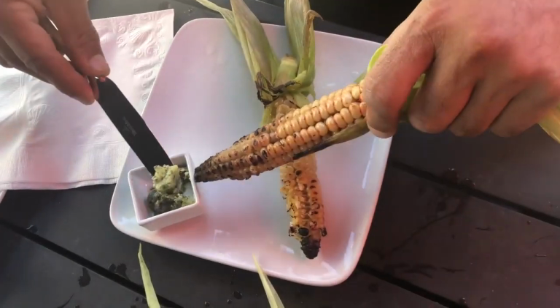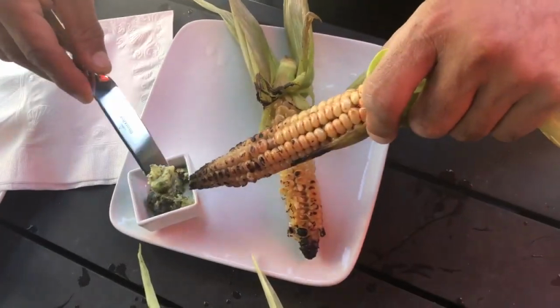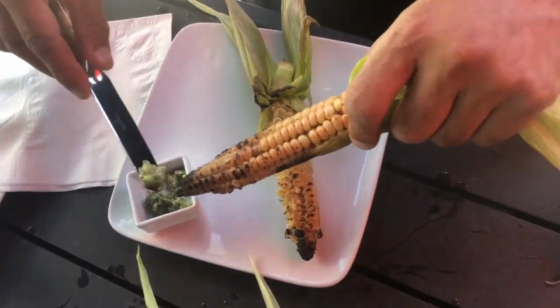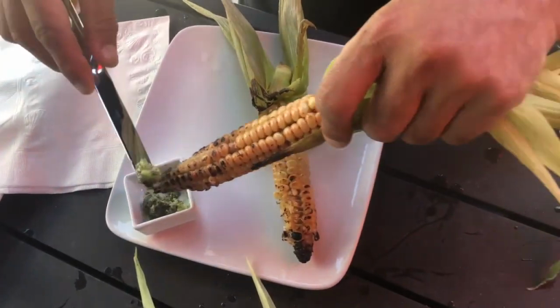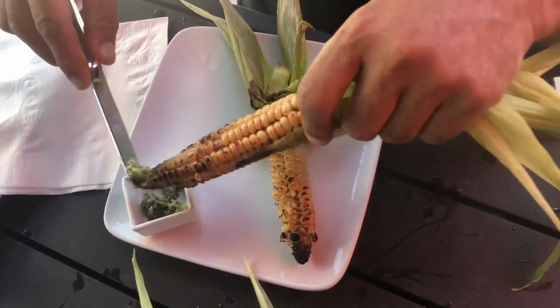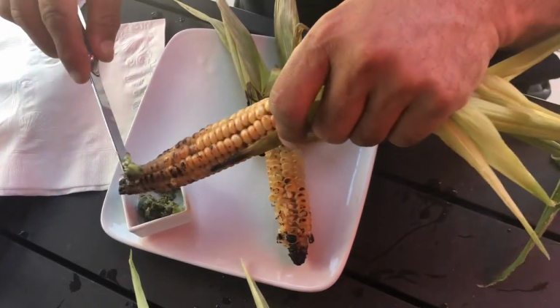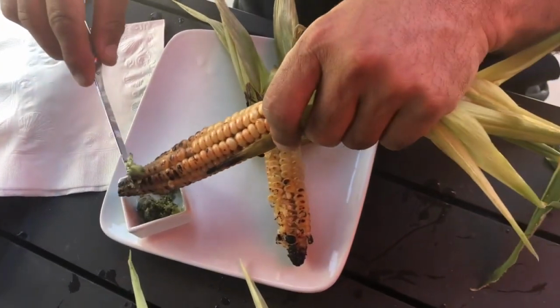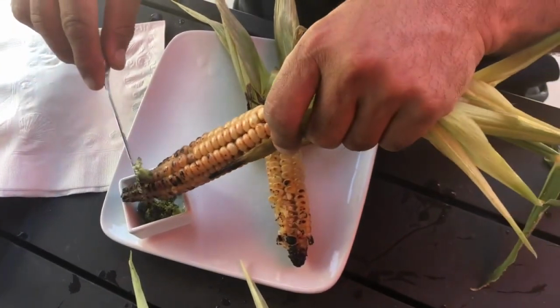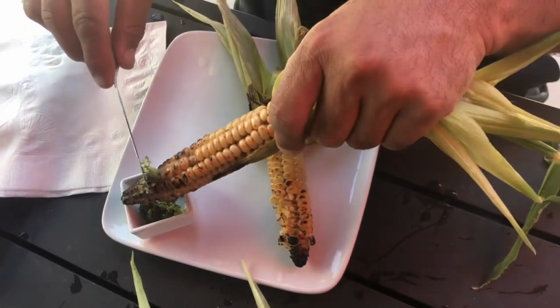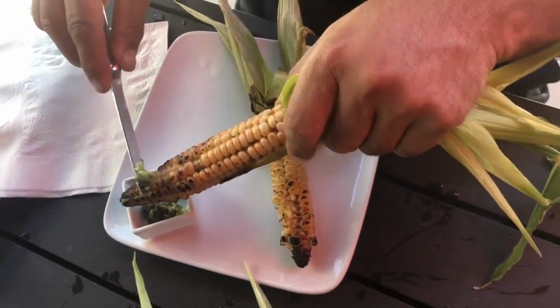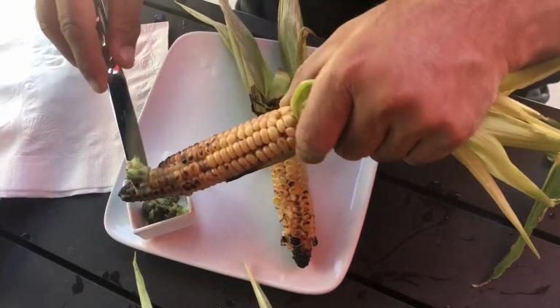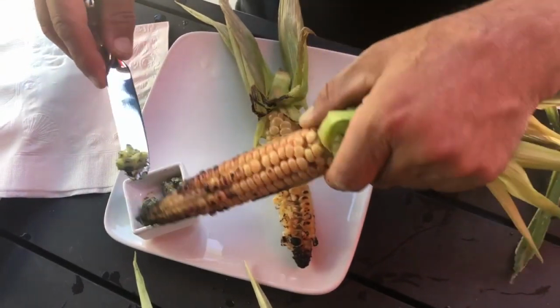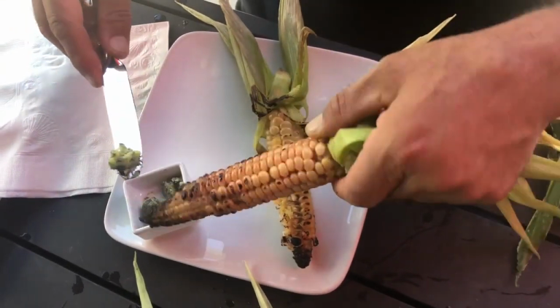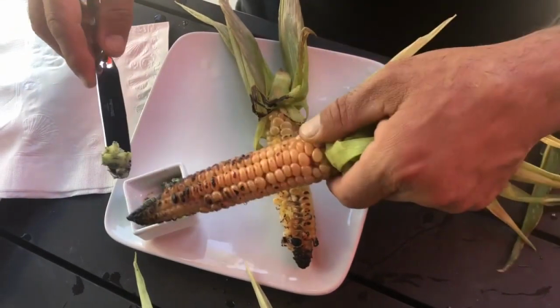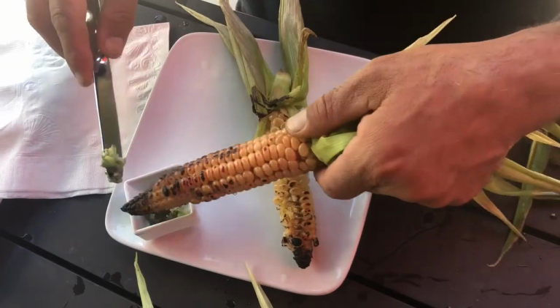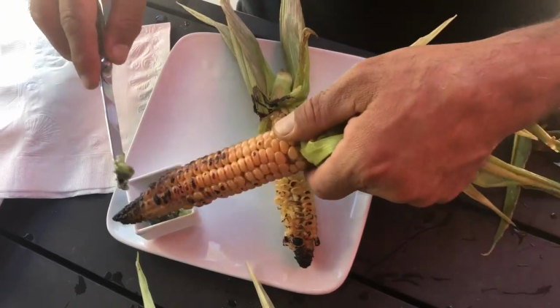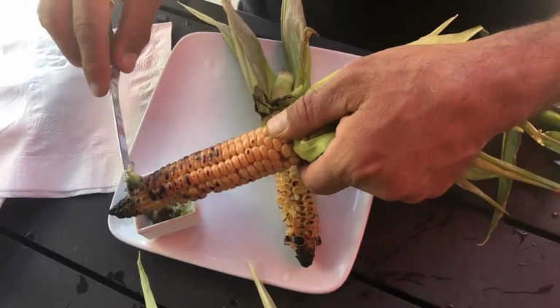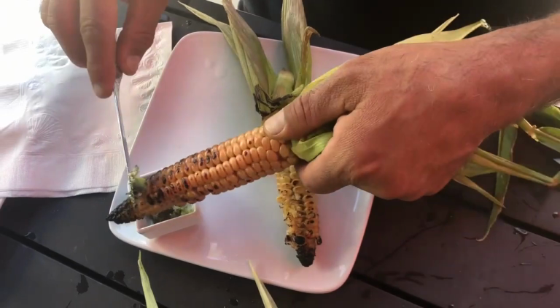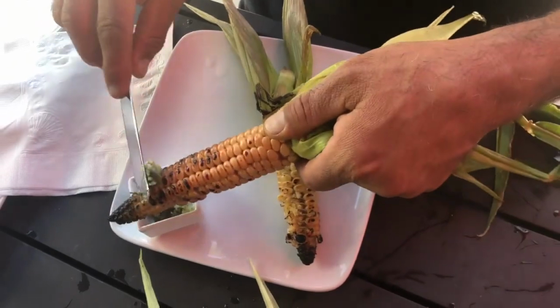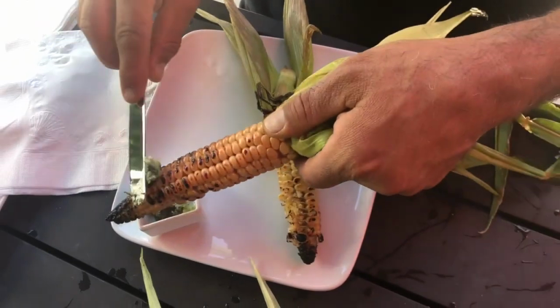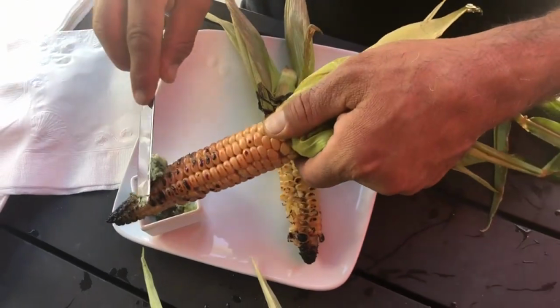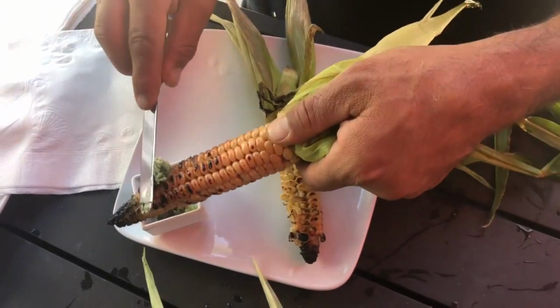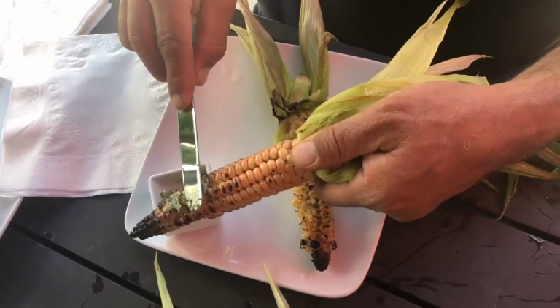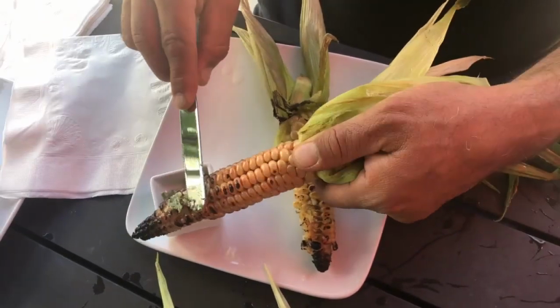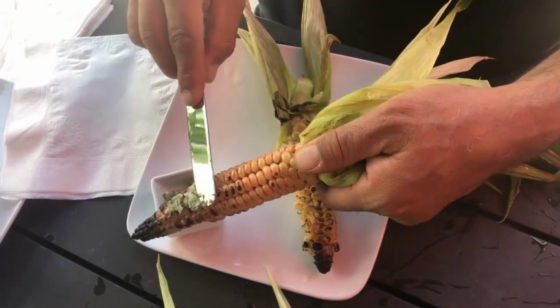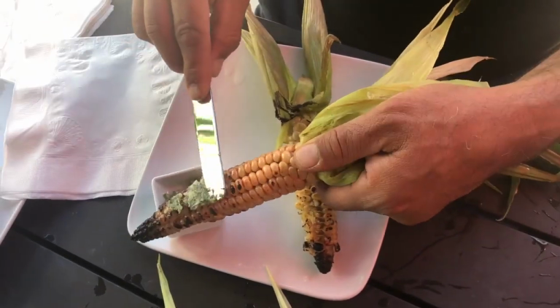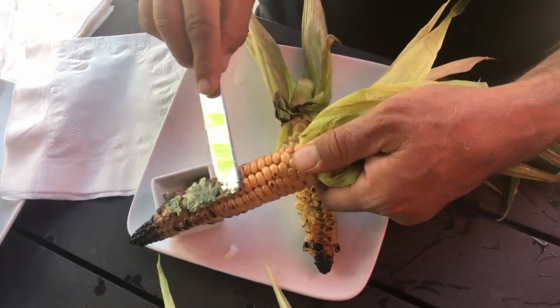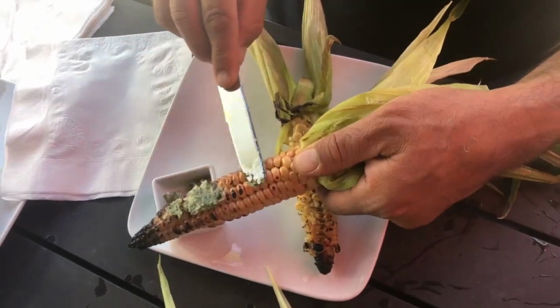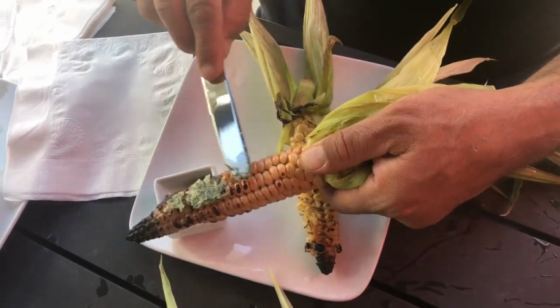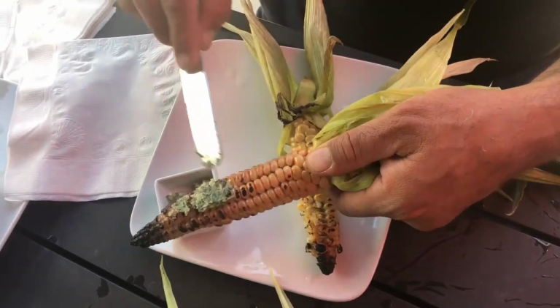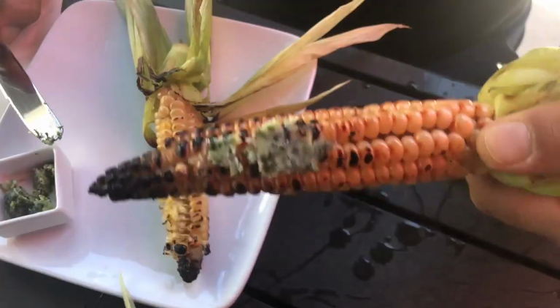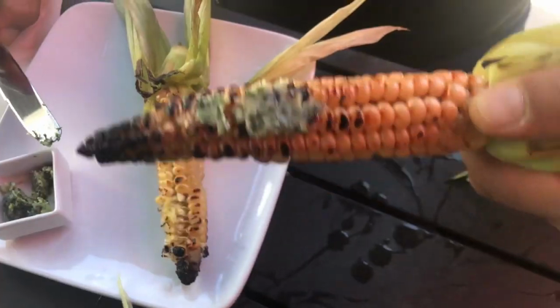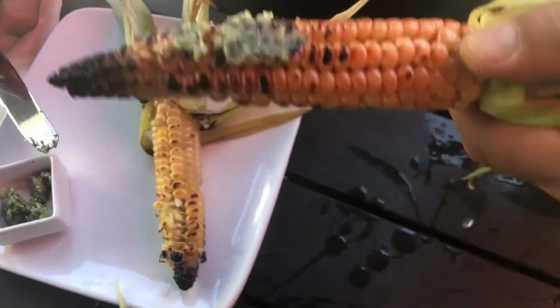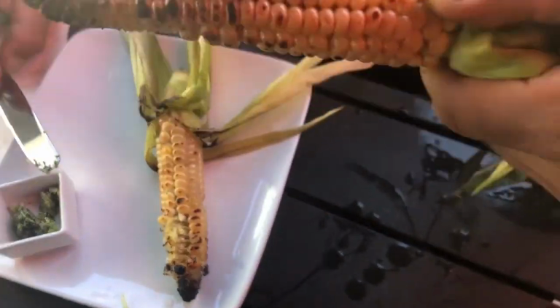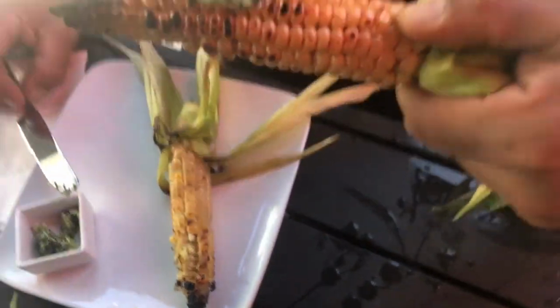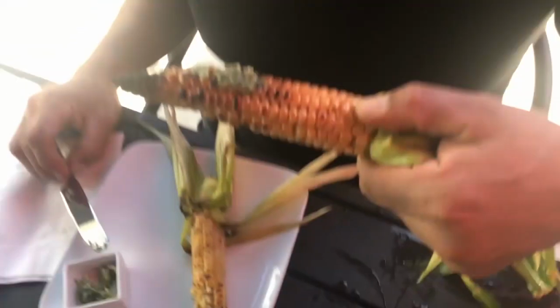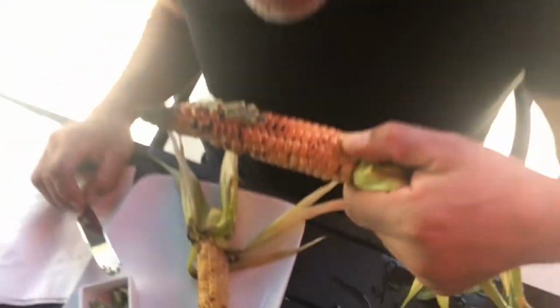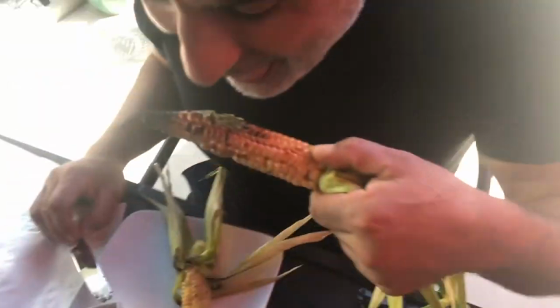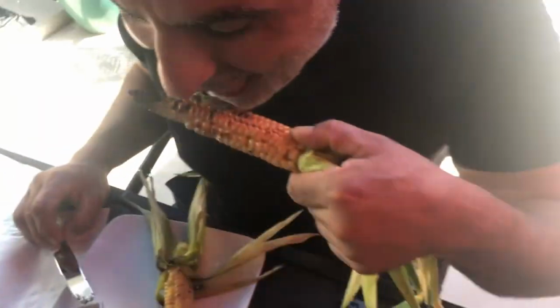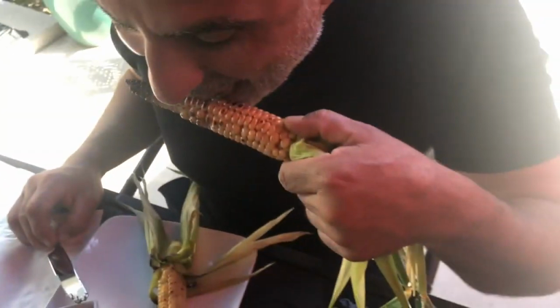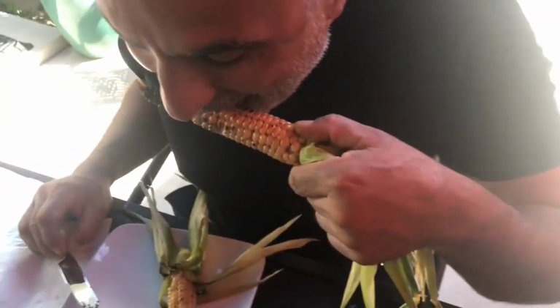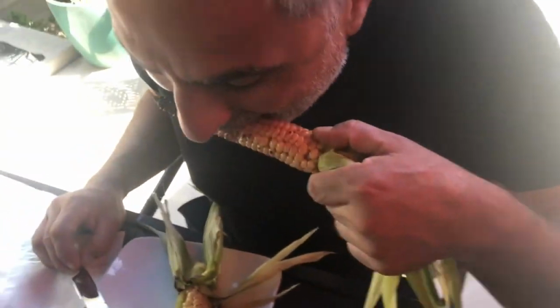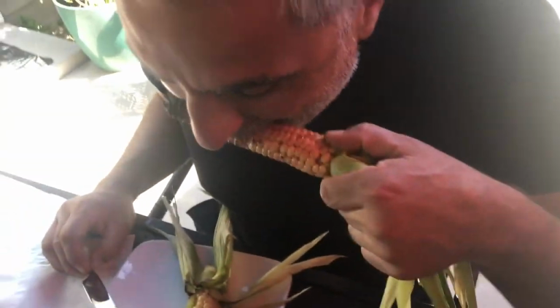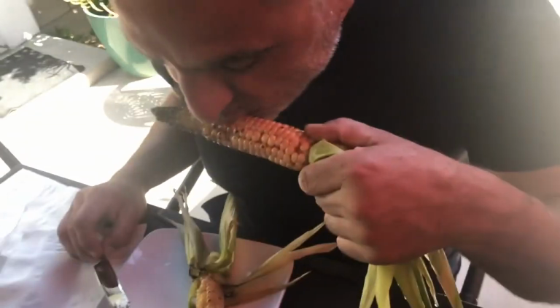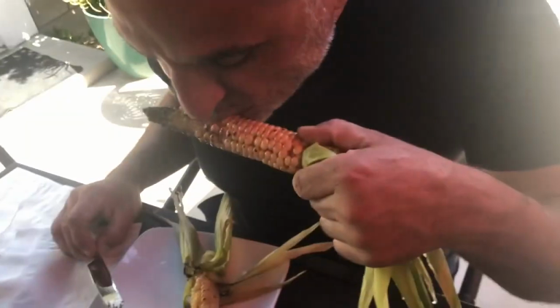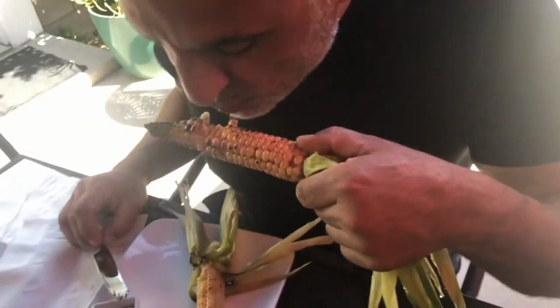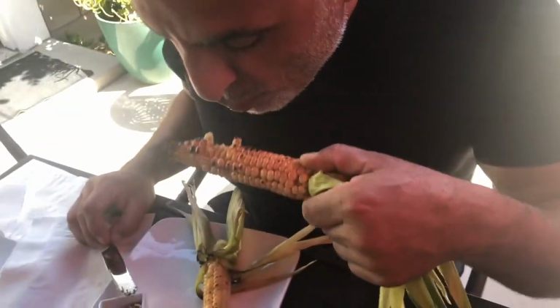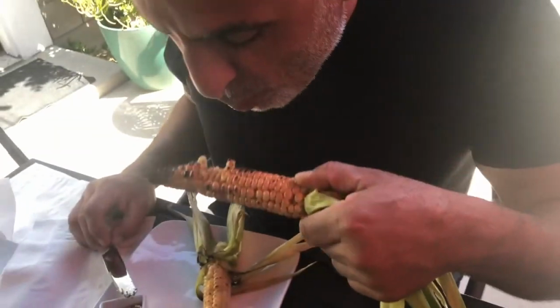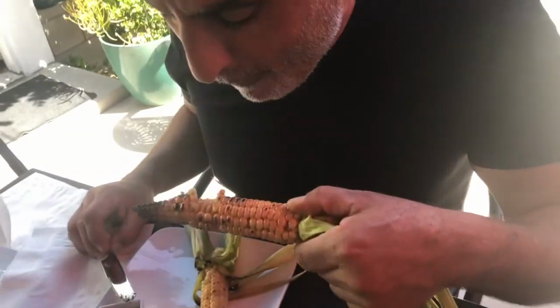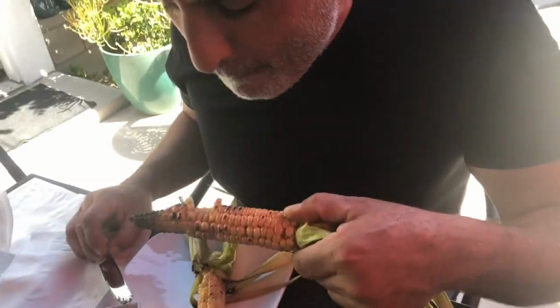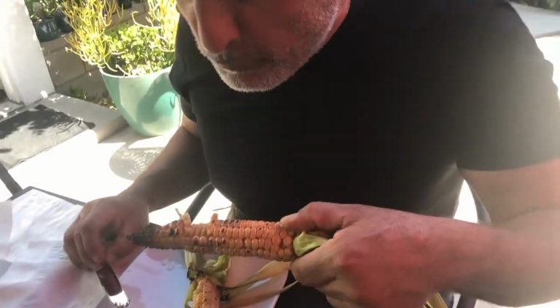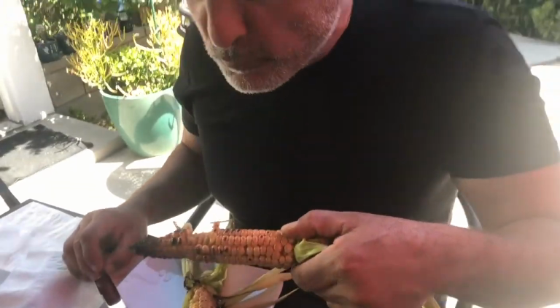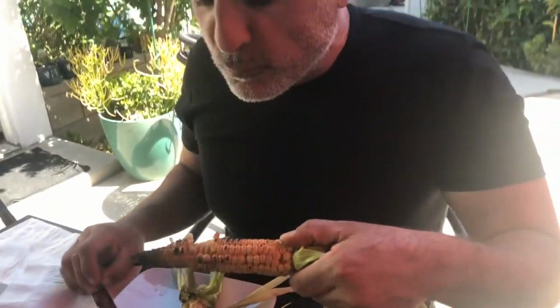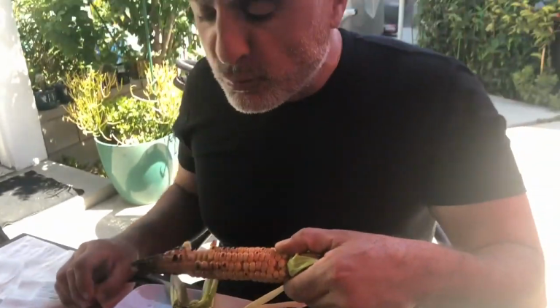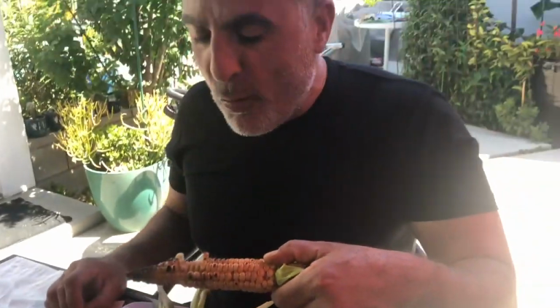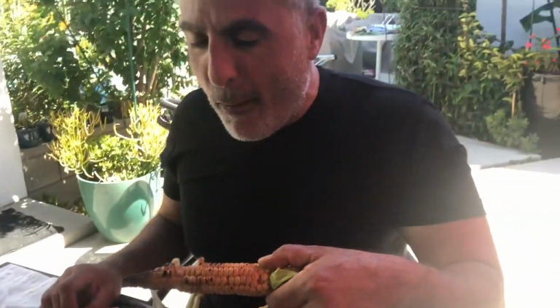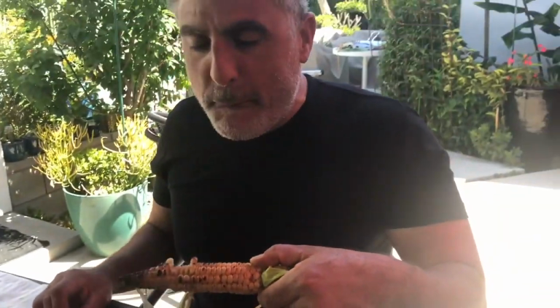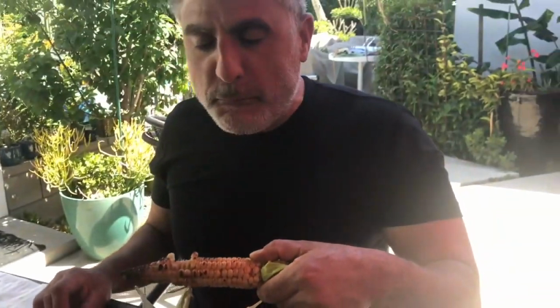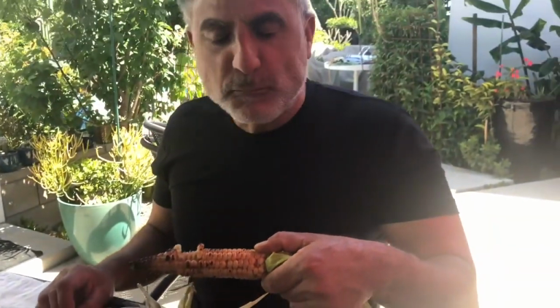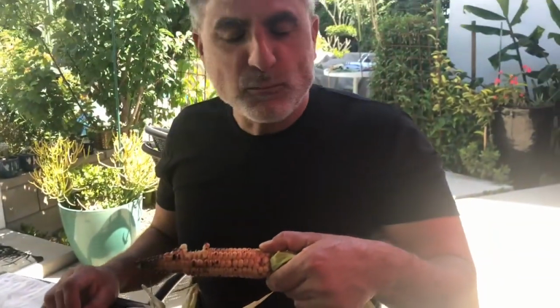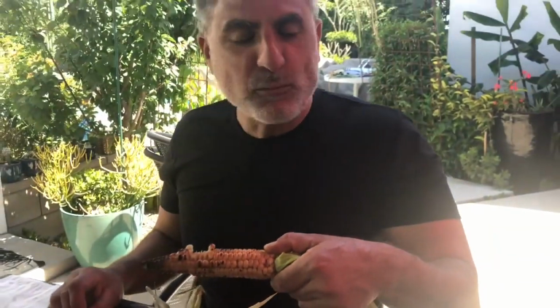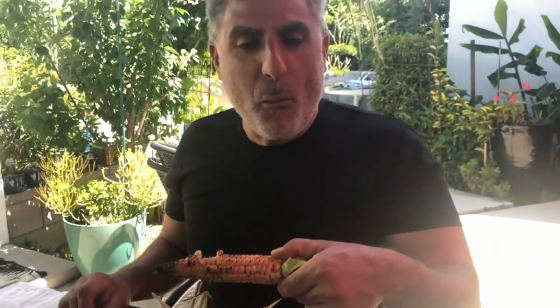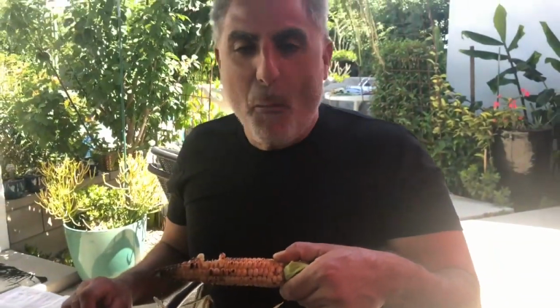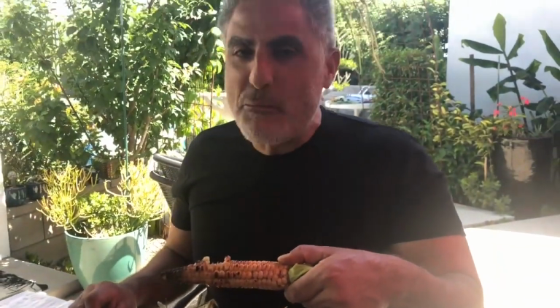Slather that cob up with our Farhan original butter recipe. Mmm mmm, finger-licking good.